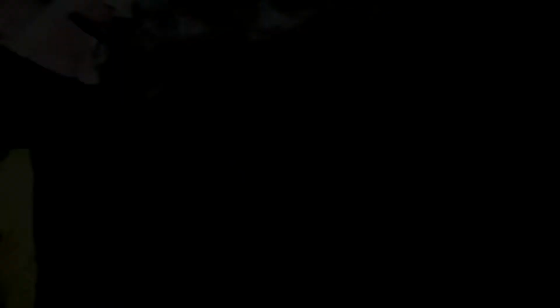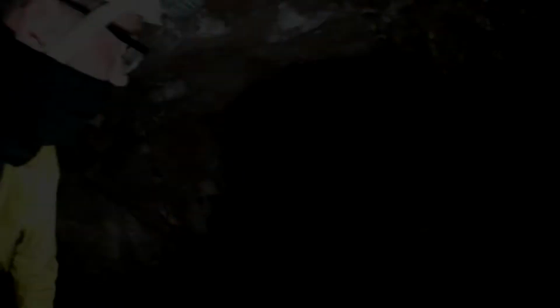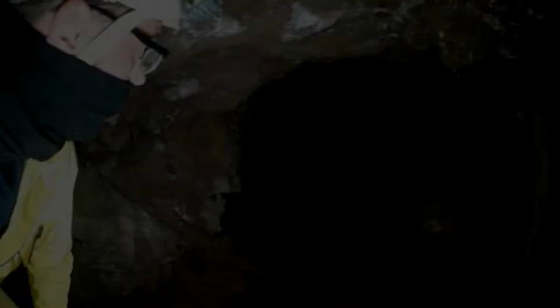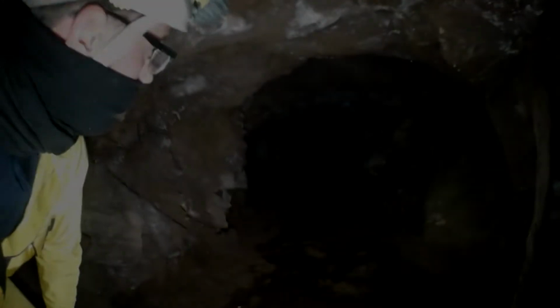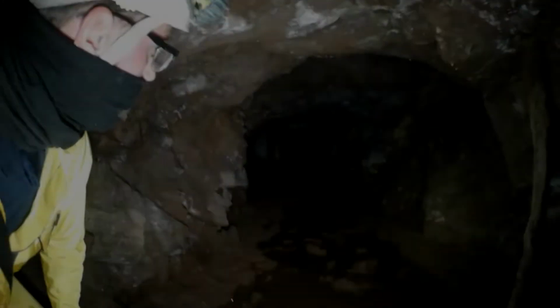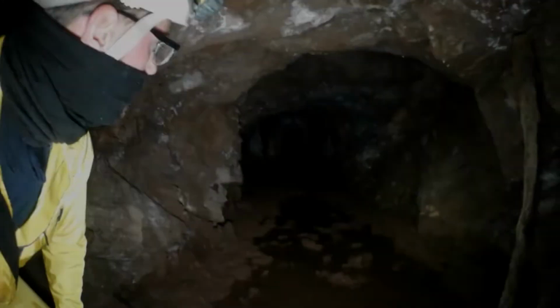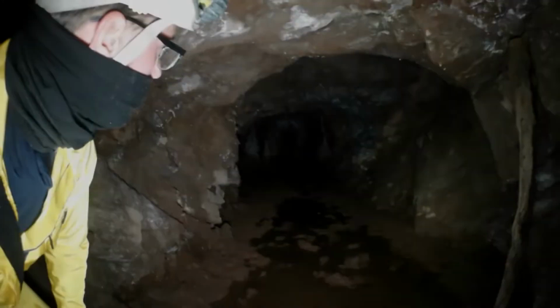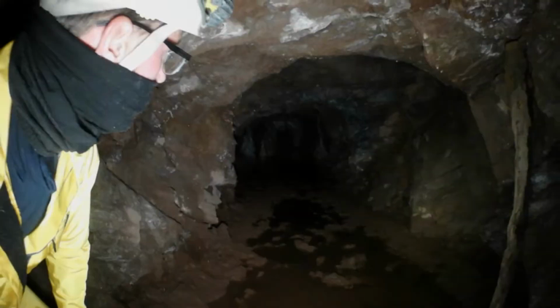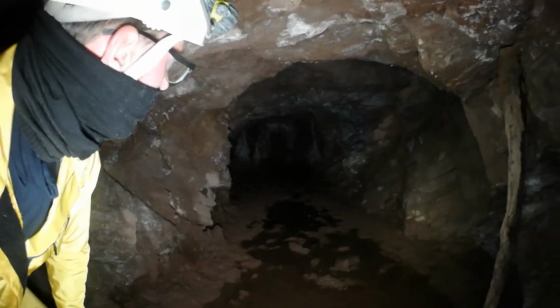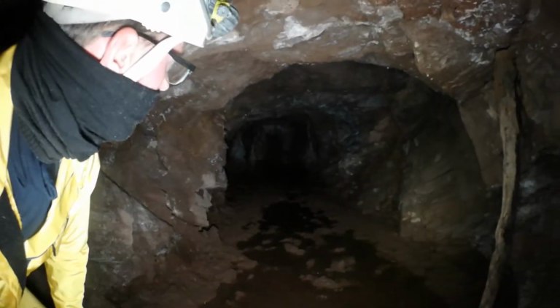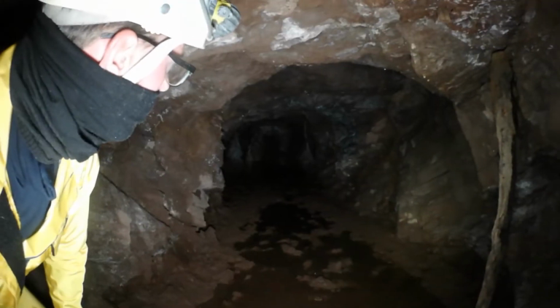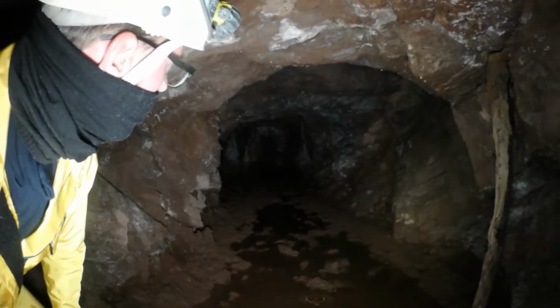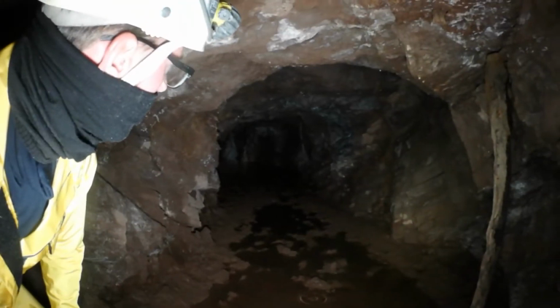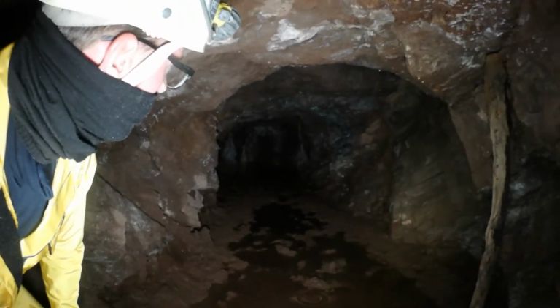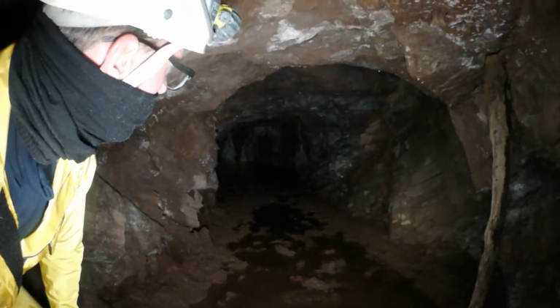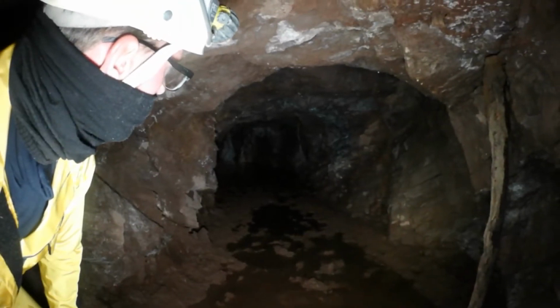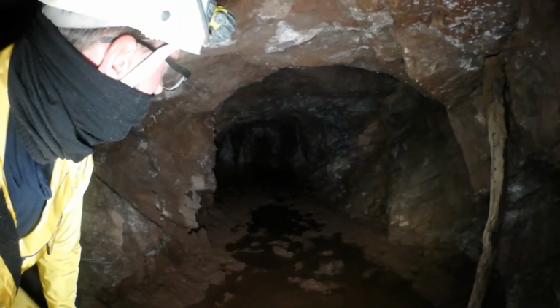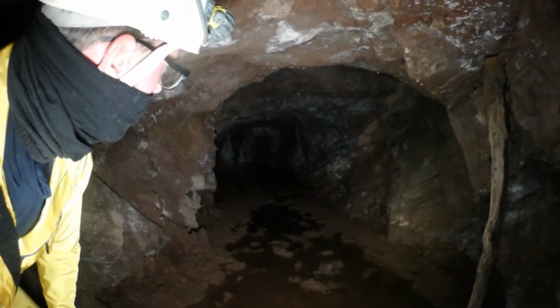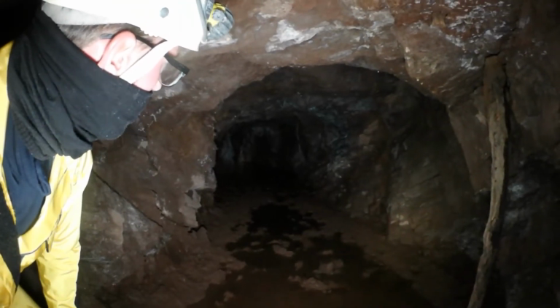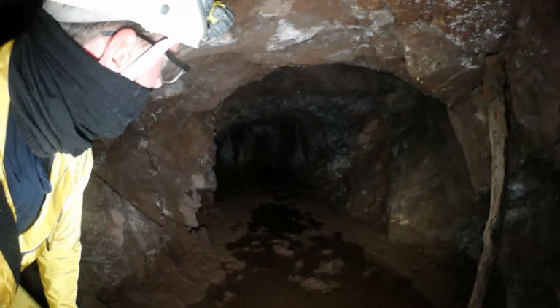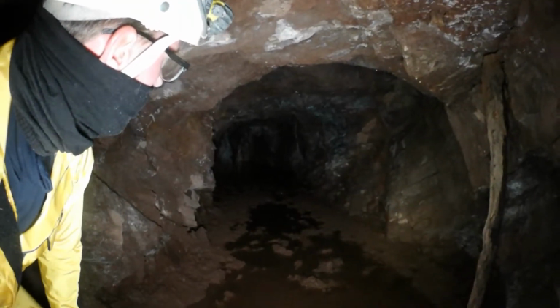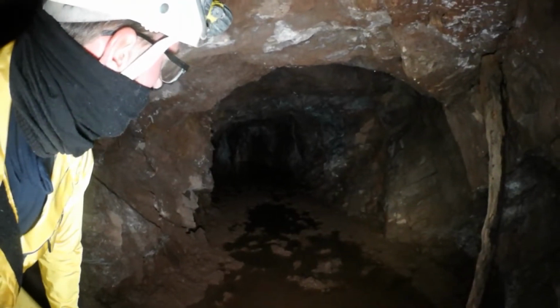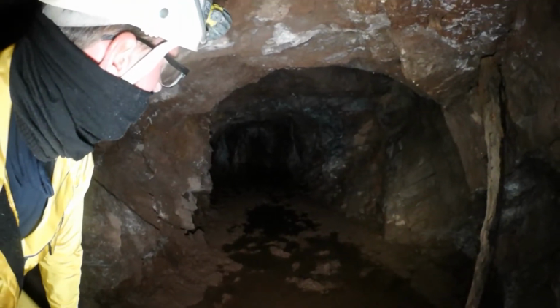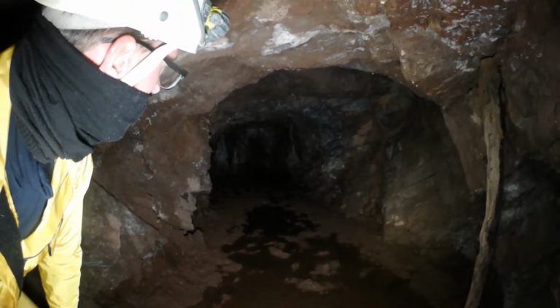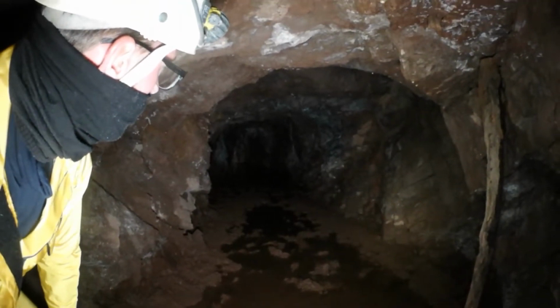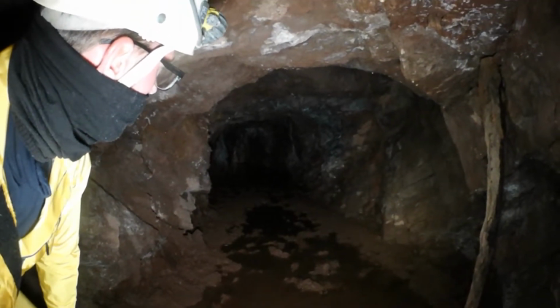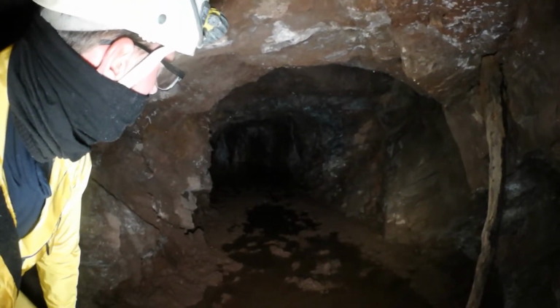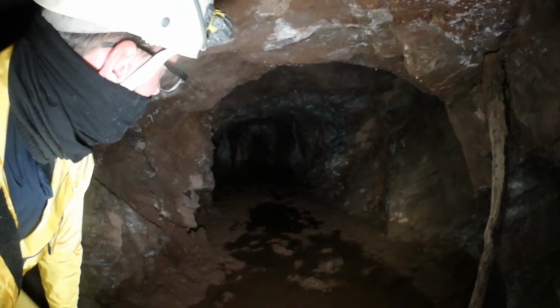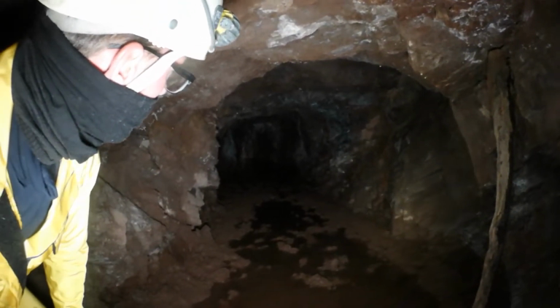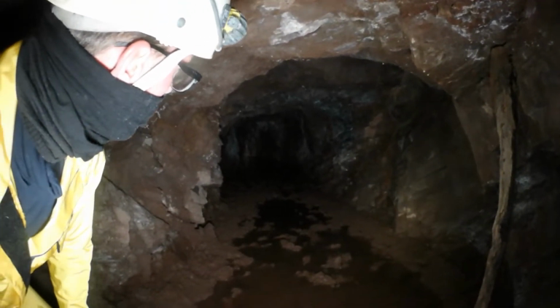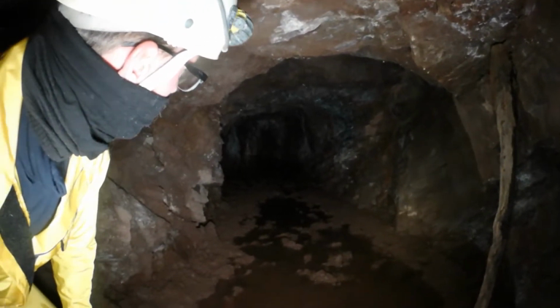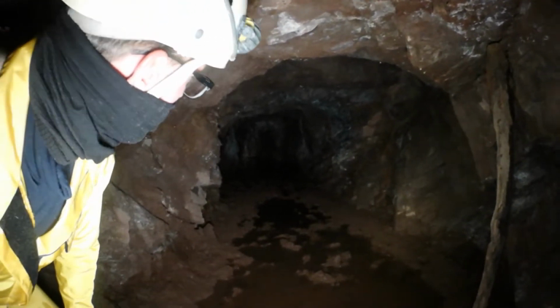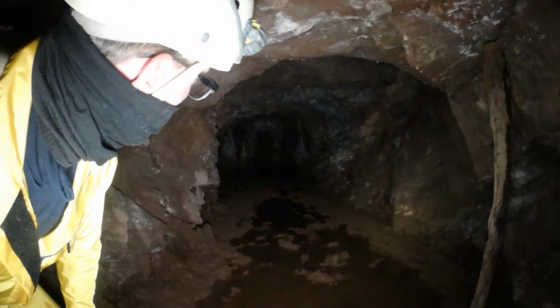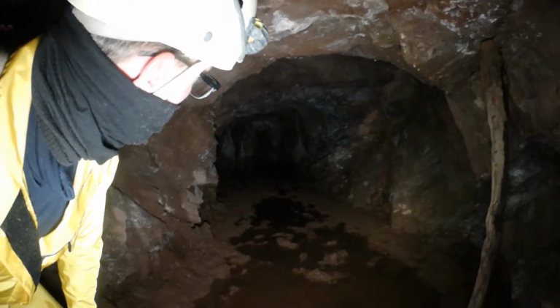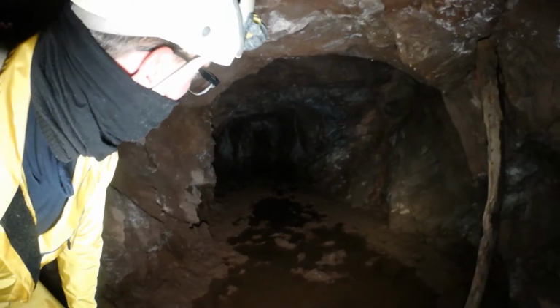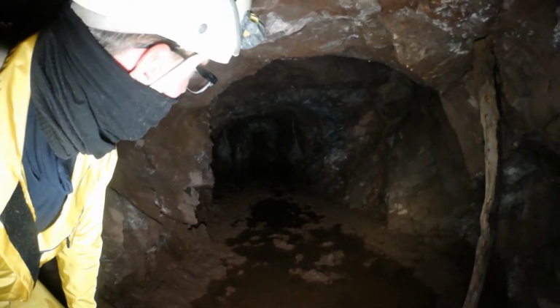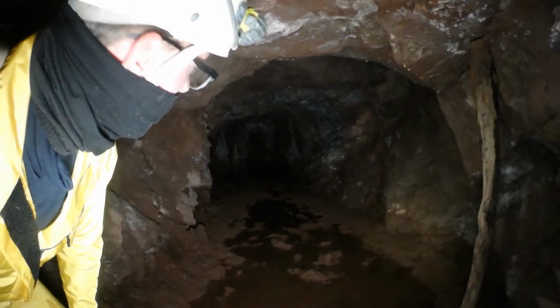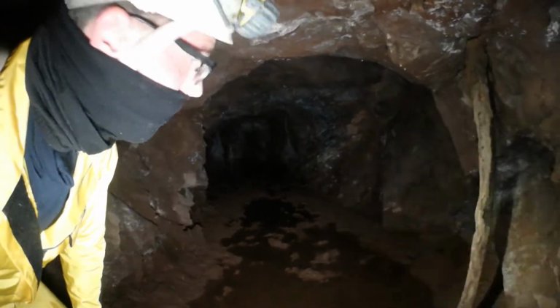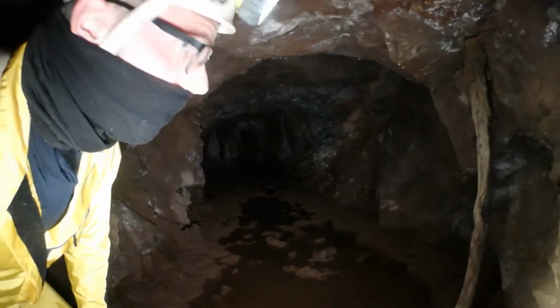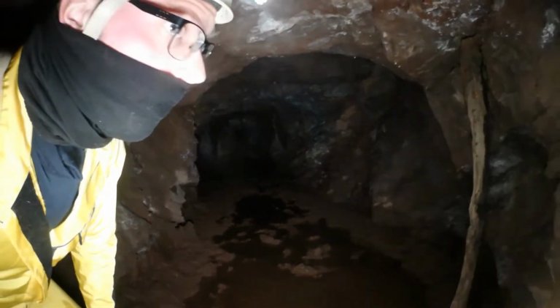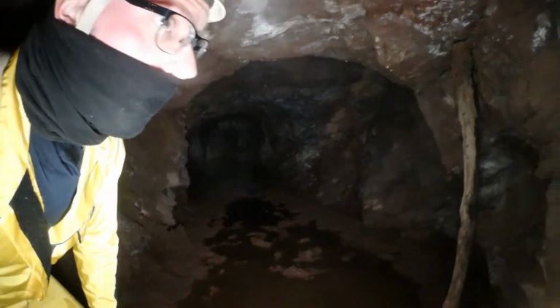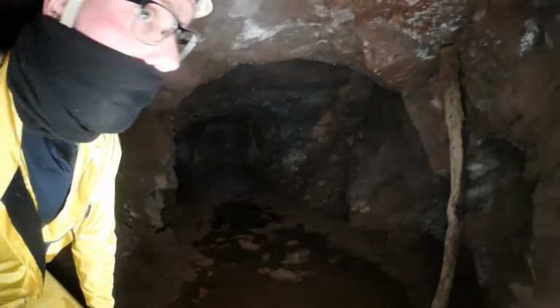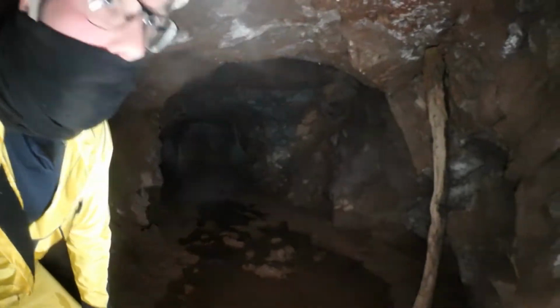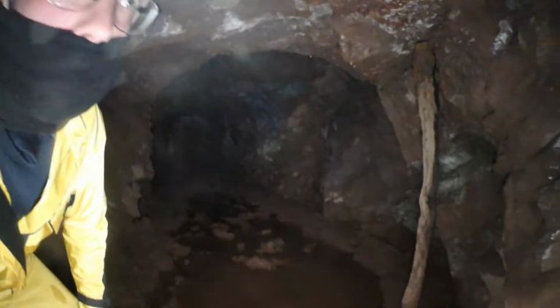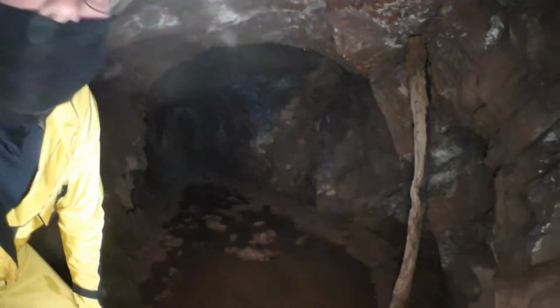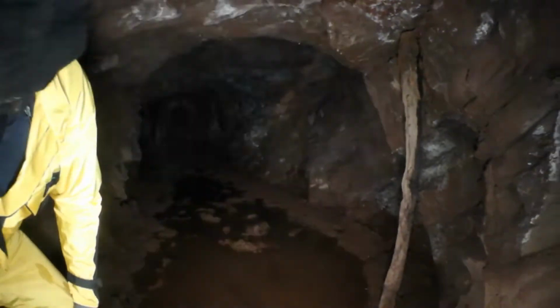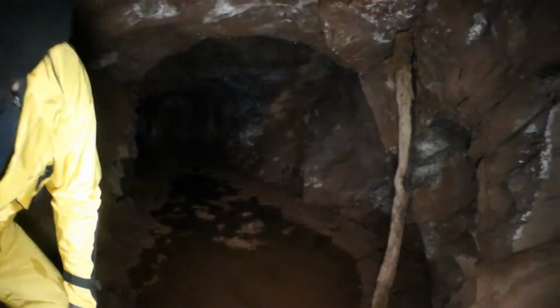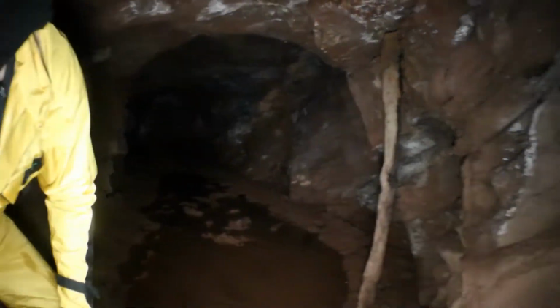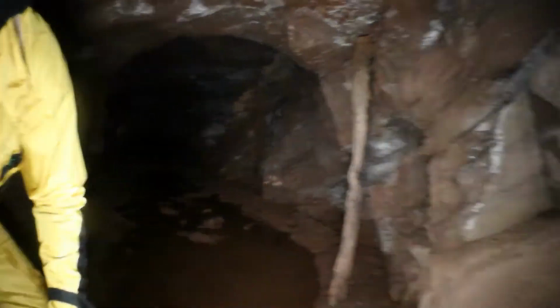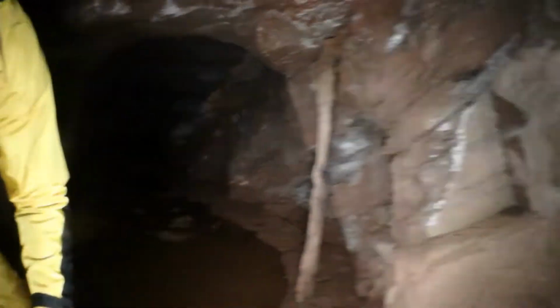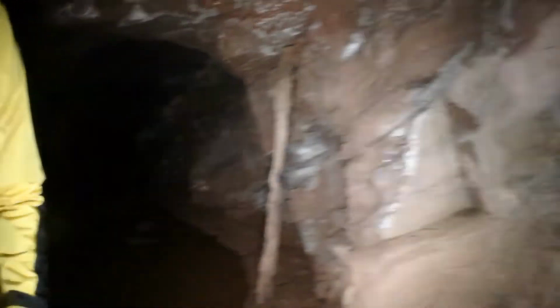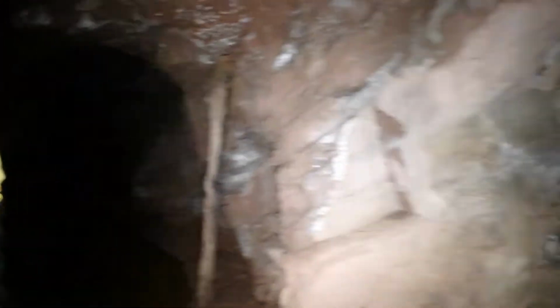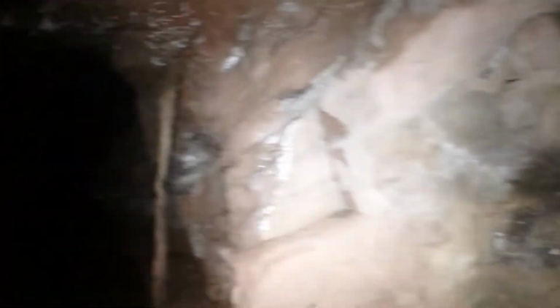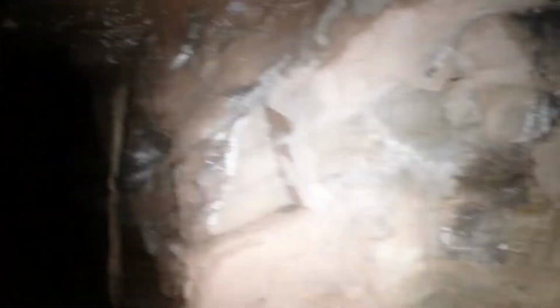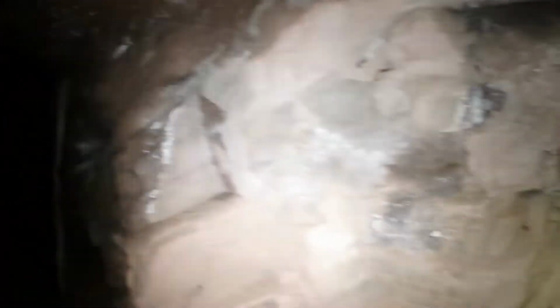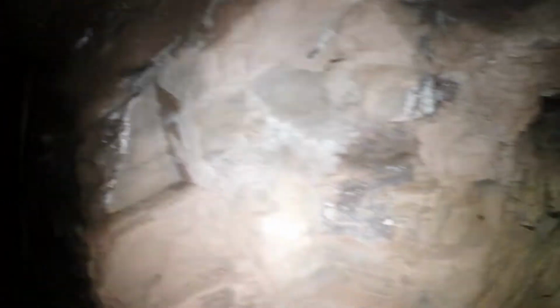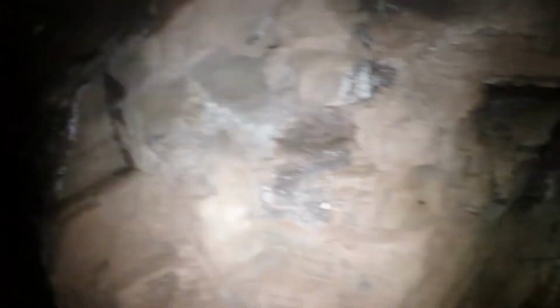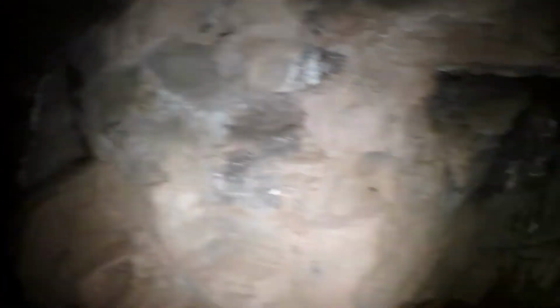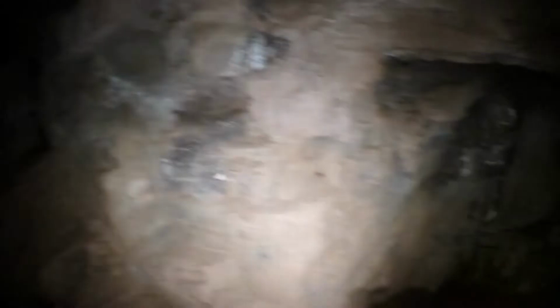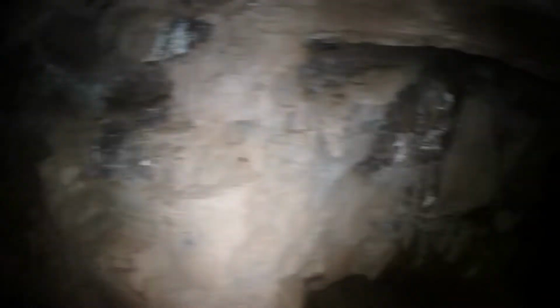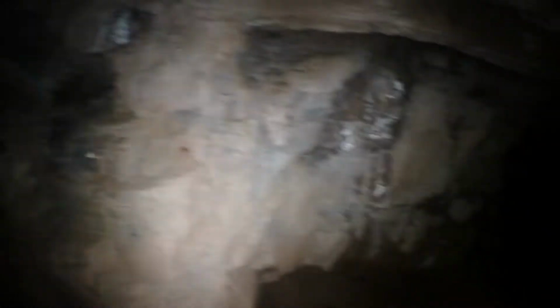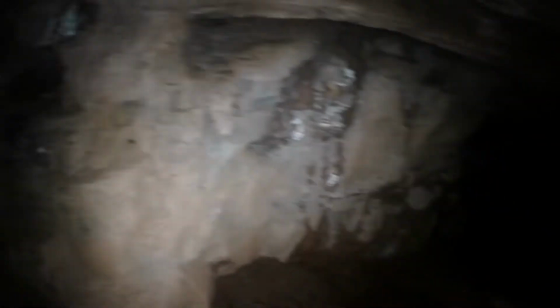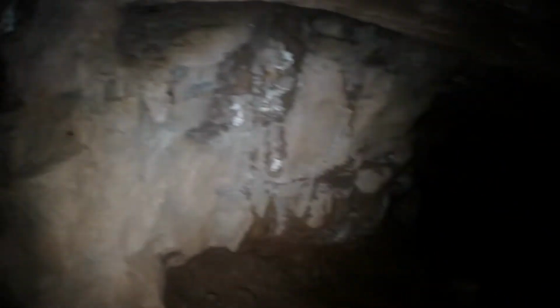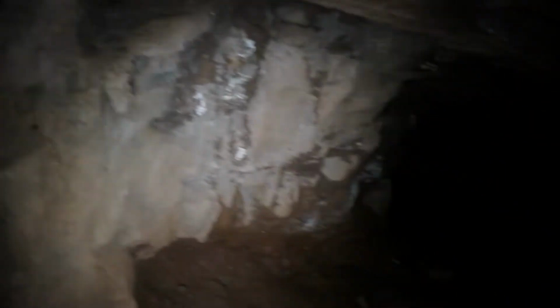Là je vois la lumière du jour. Je vais vous montrer une autre sortie — une autre entrée, comme vous voulez.